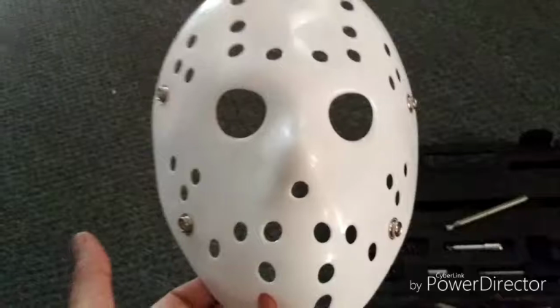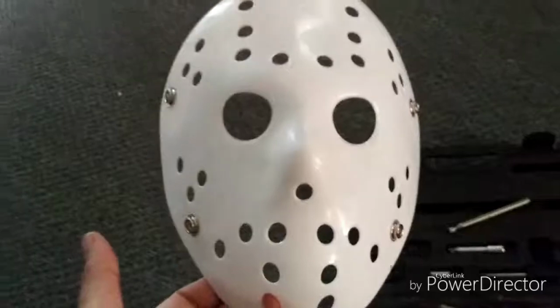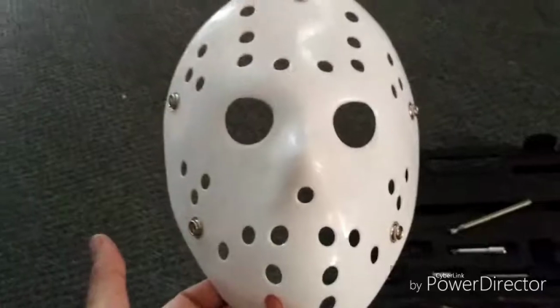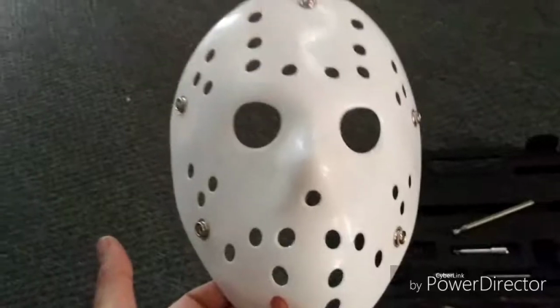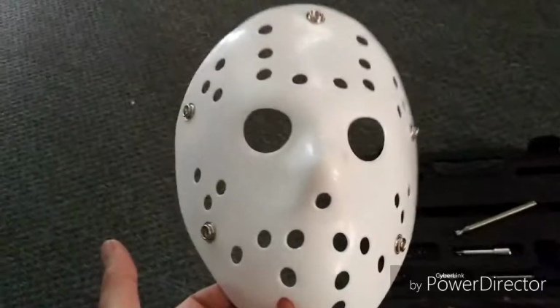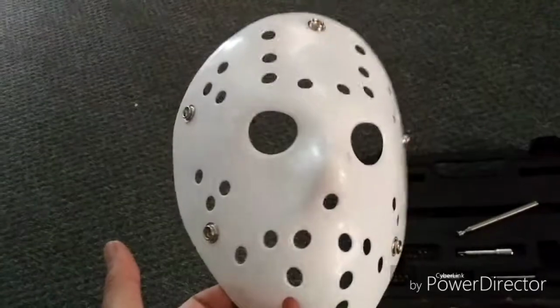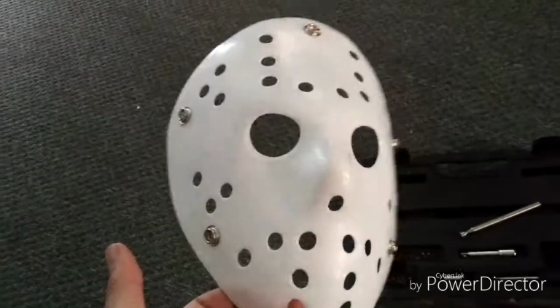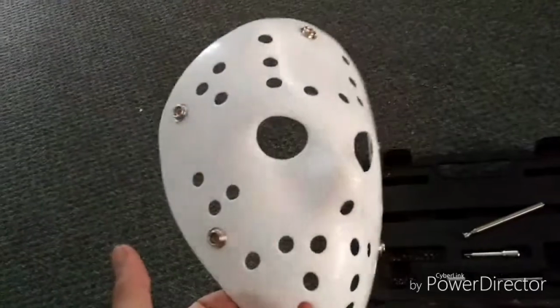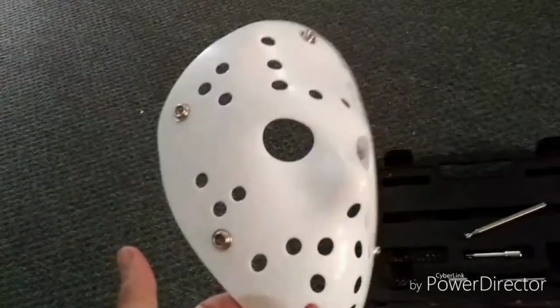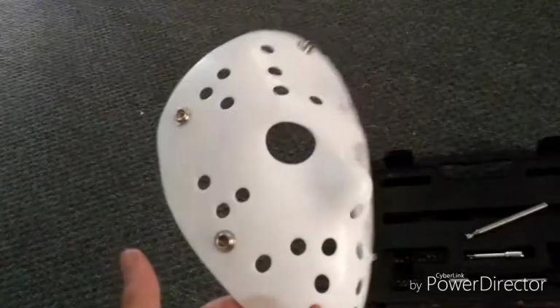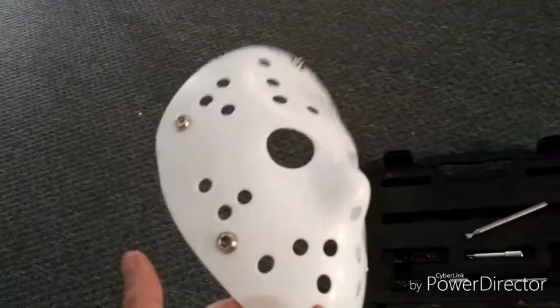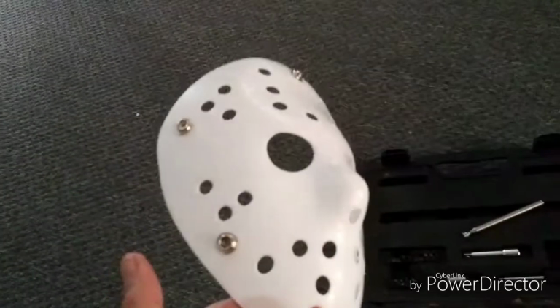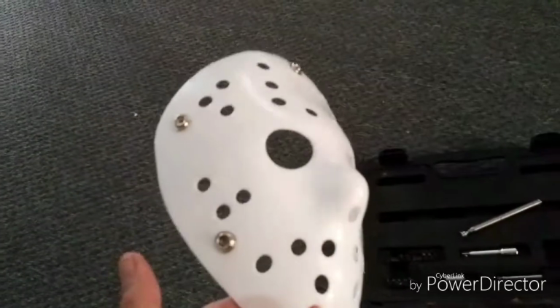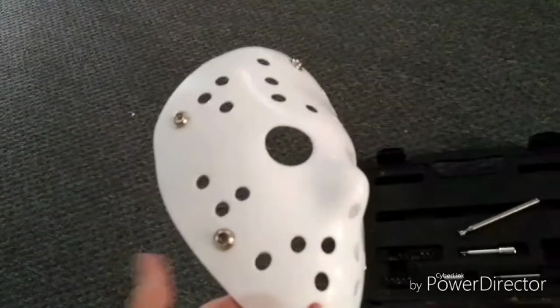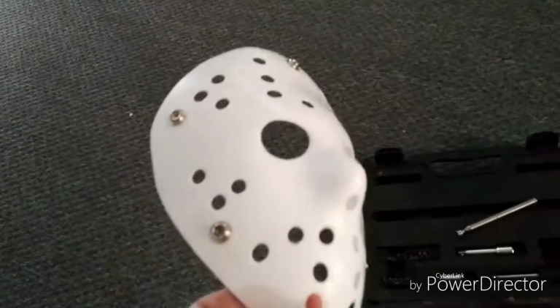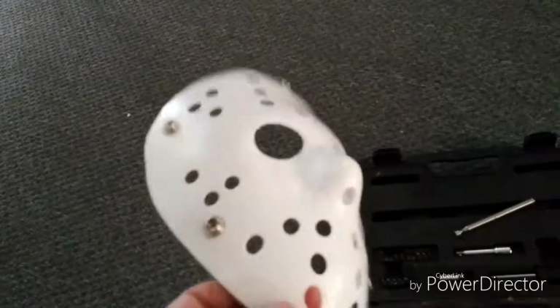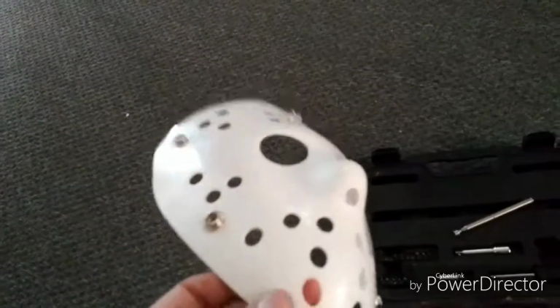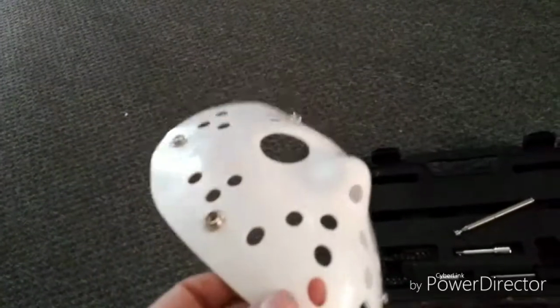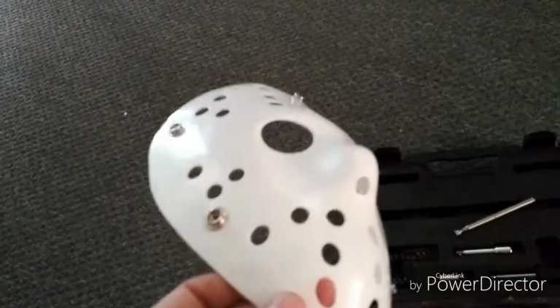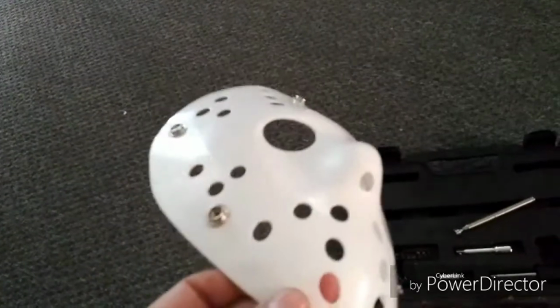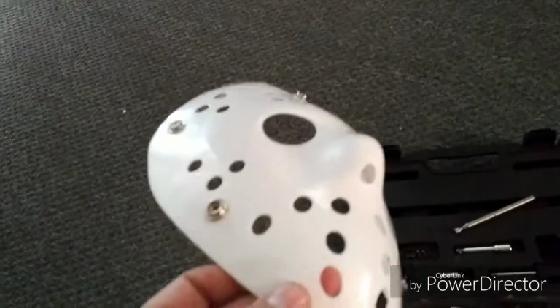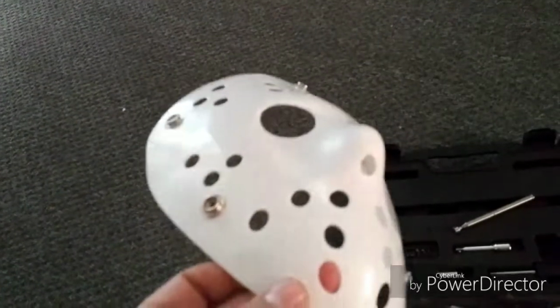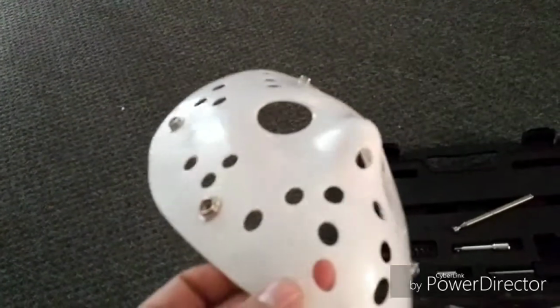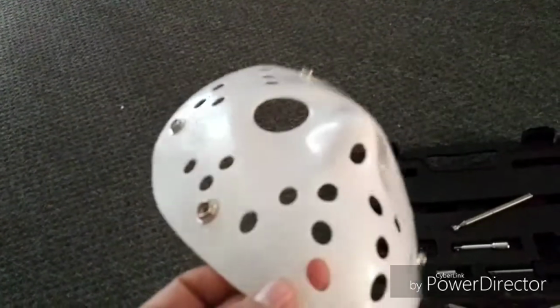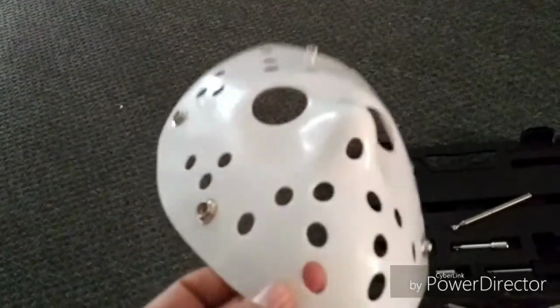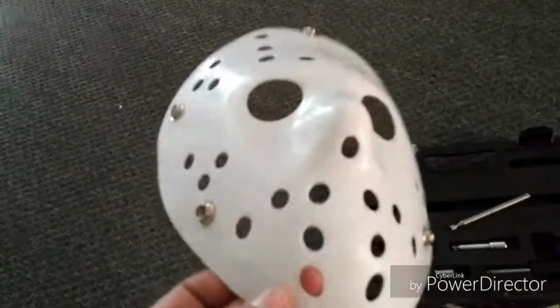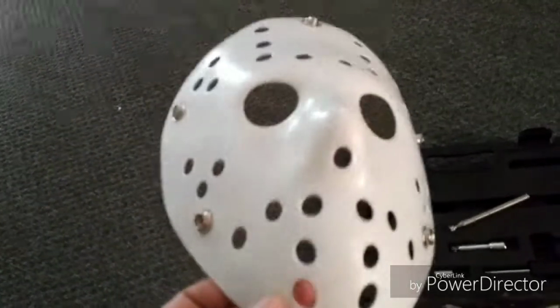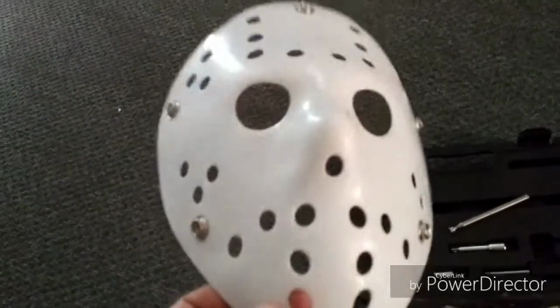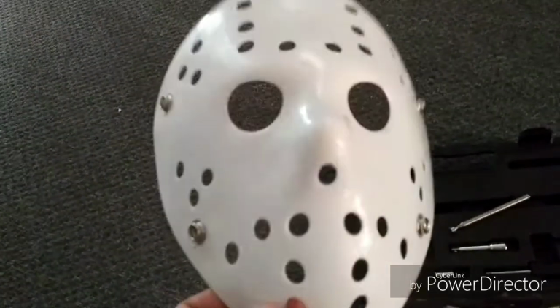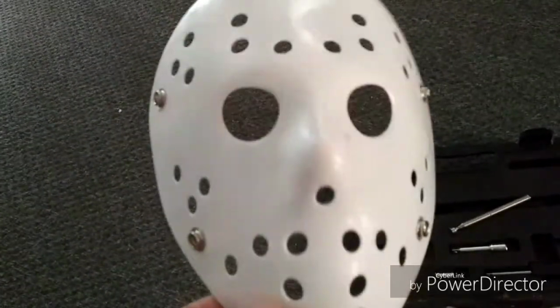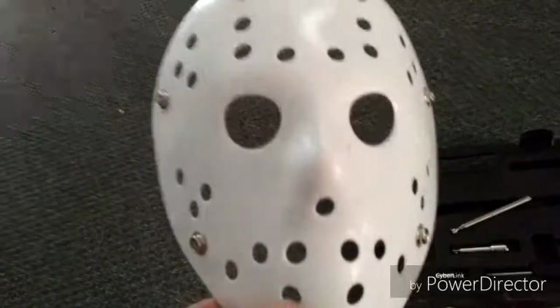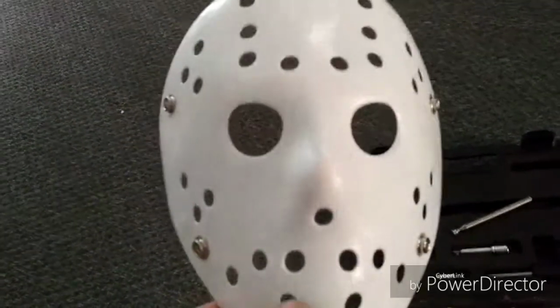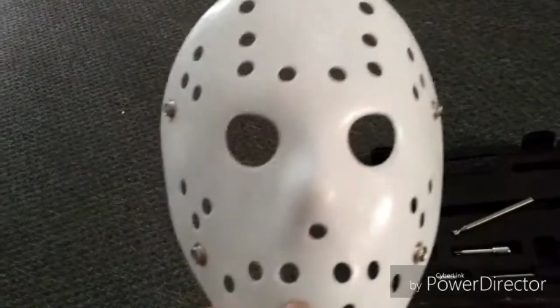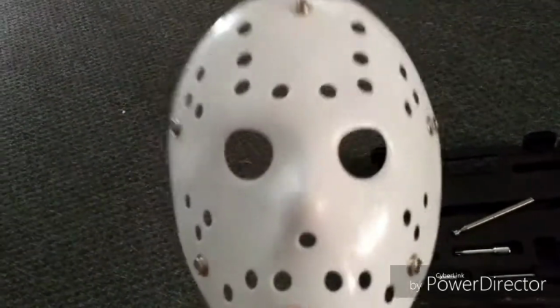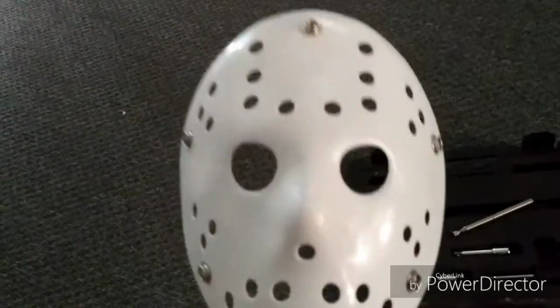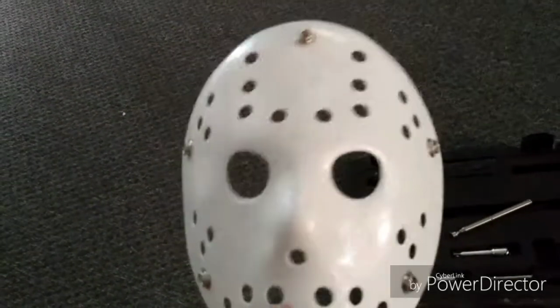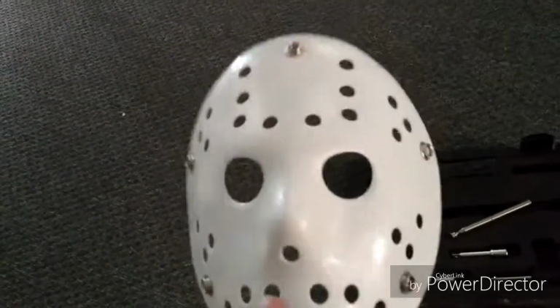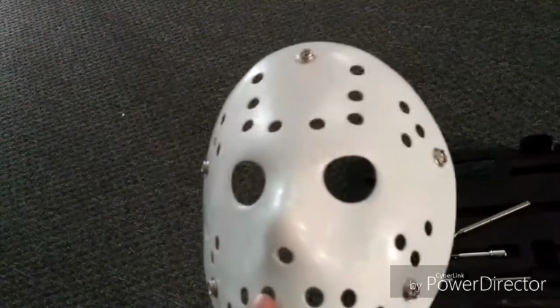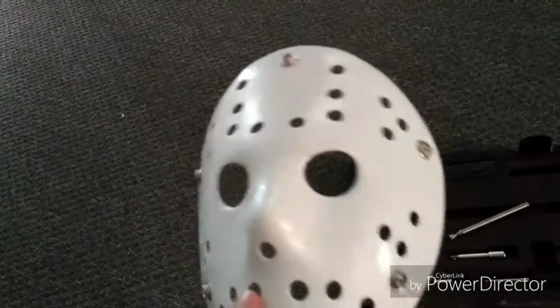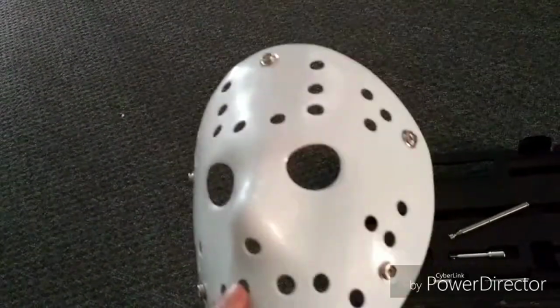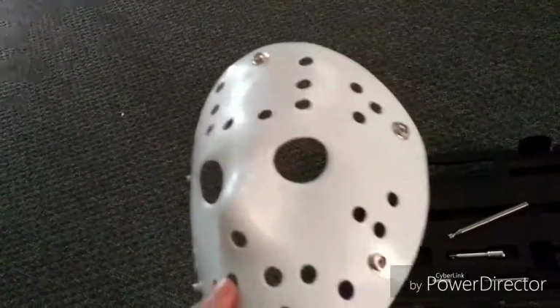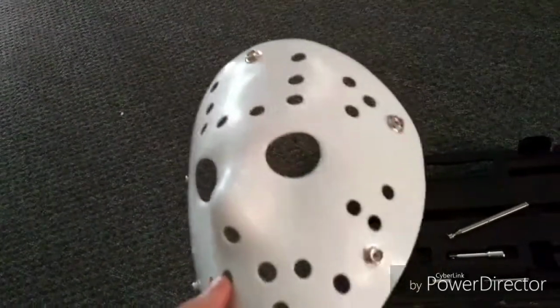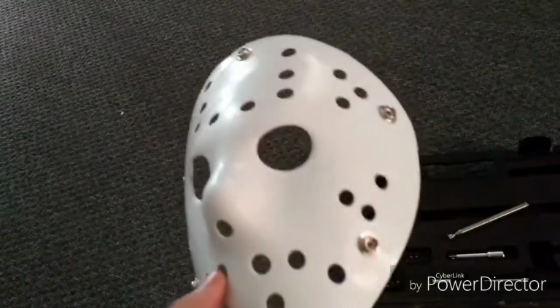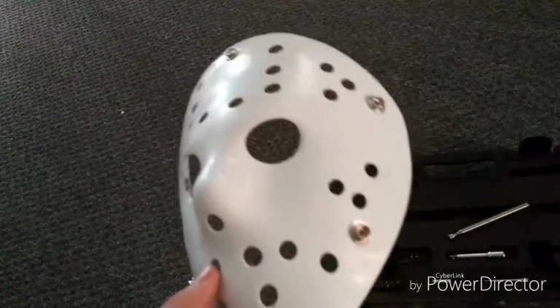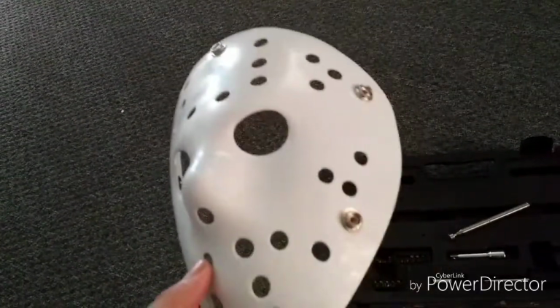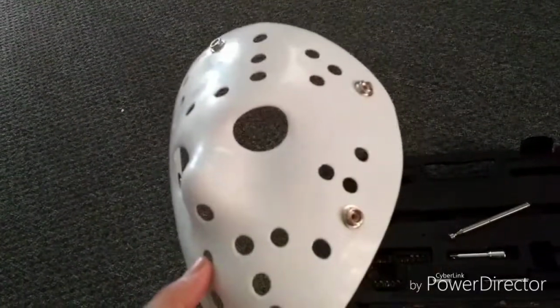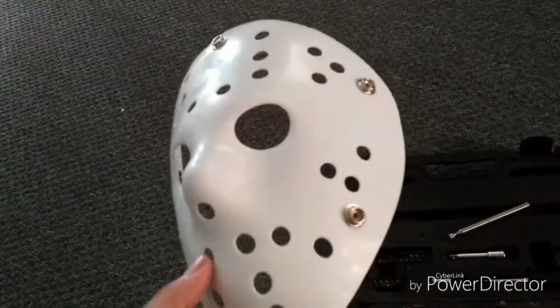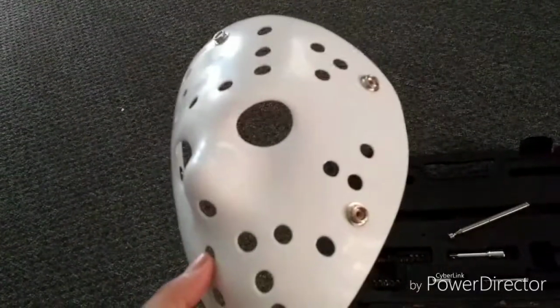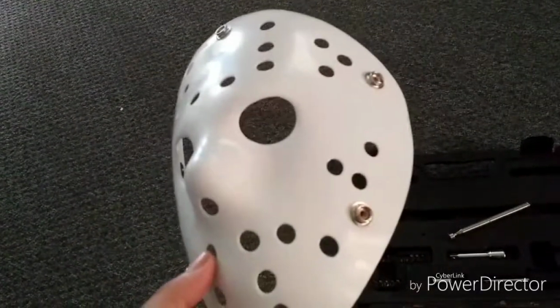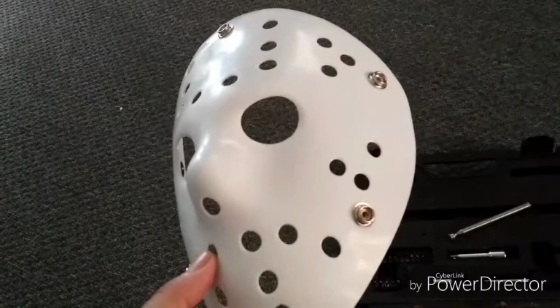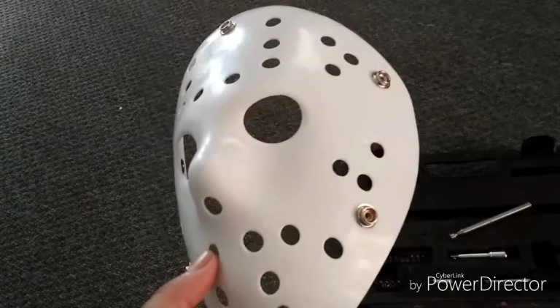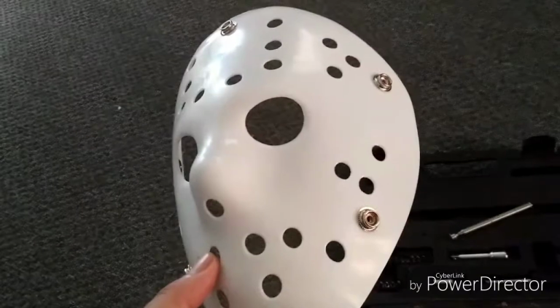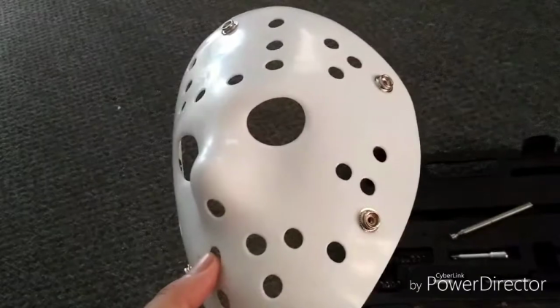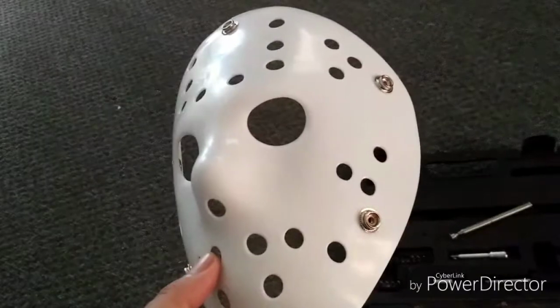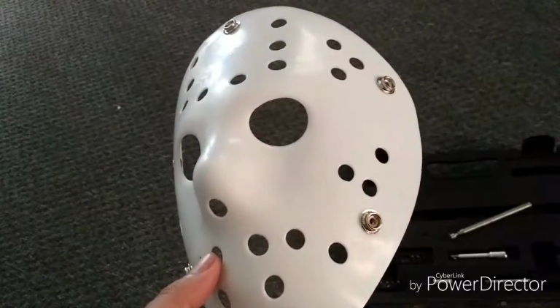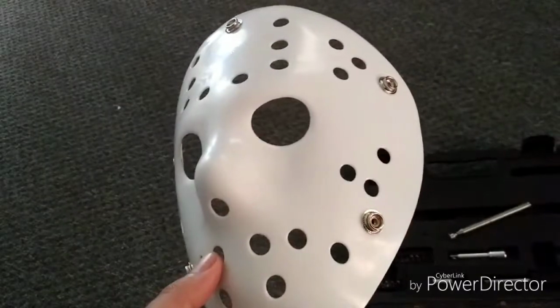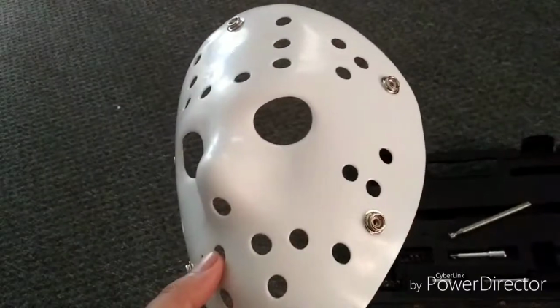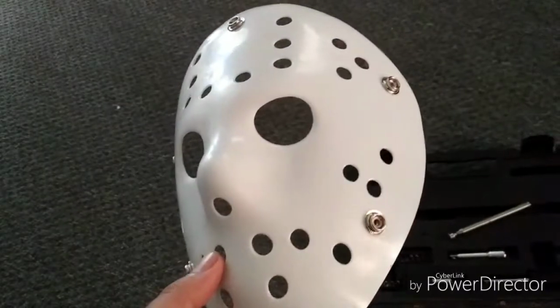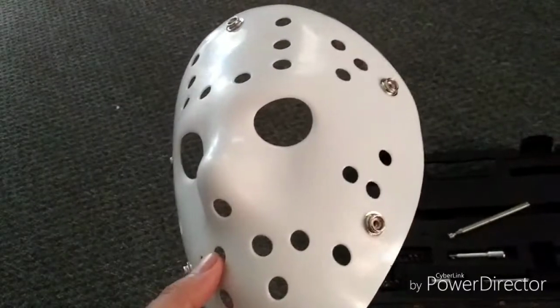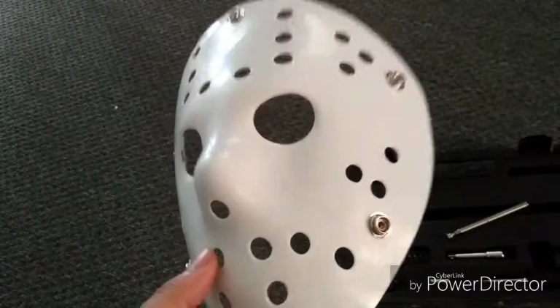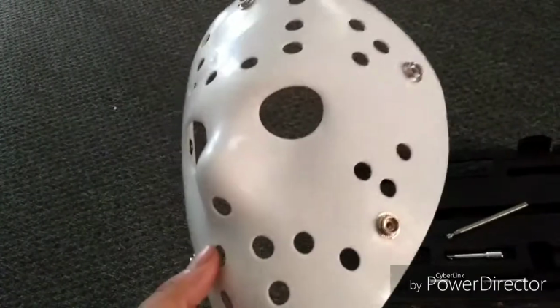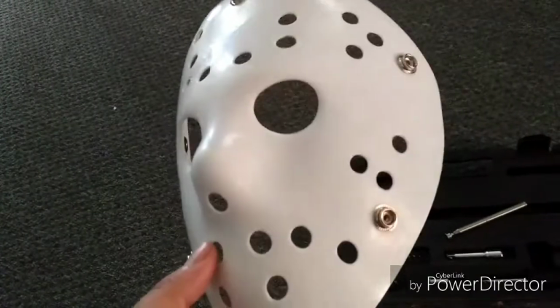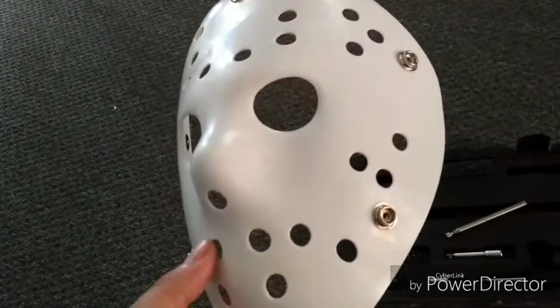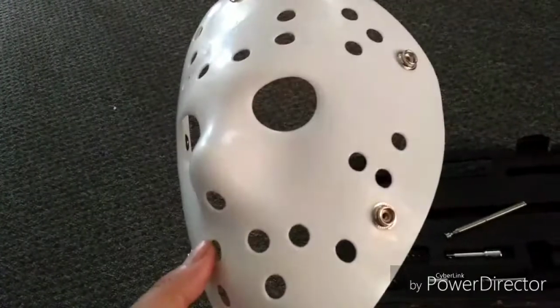What's up guys, so today we're working on a Savini mask from scratch to finish.